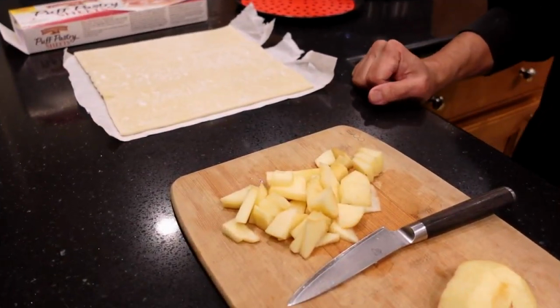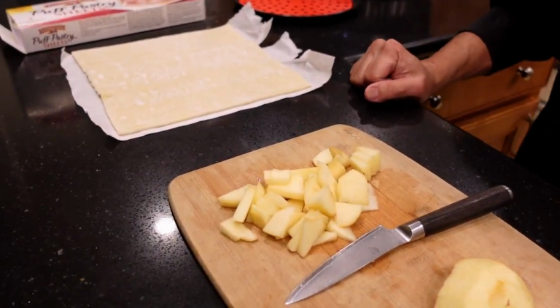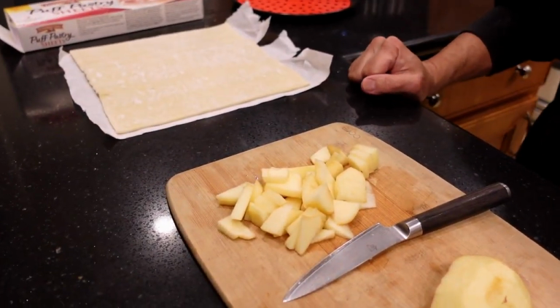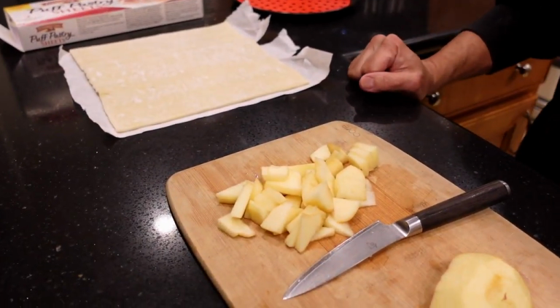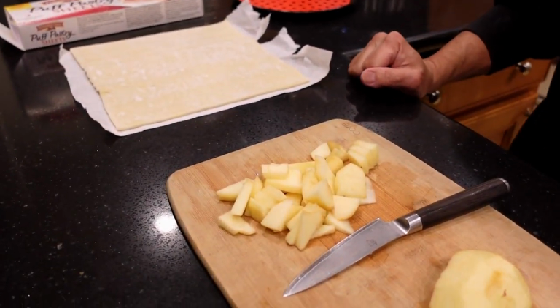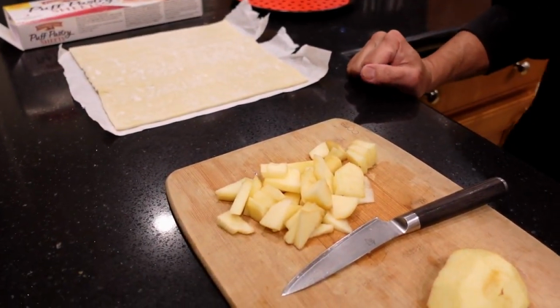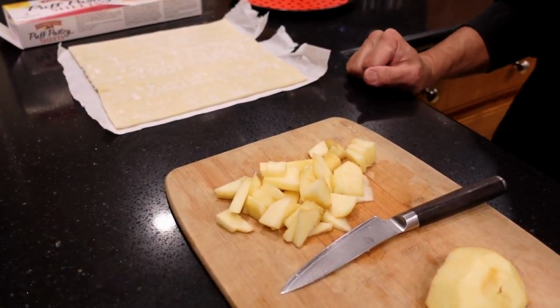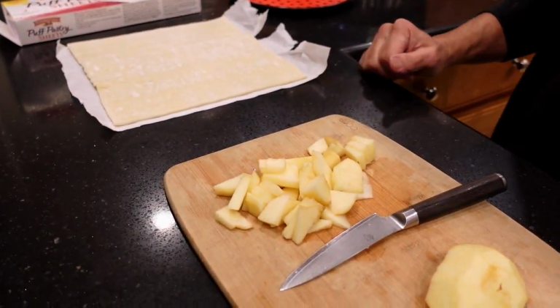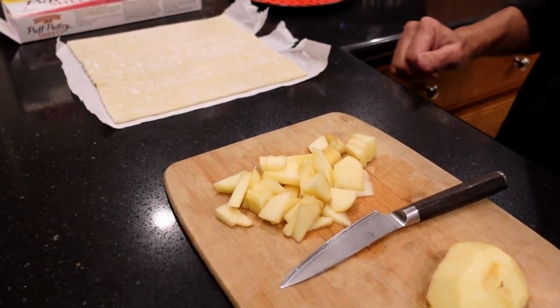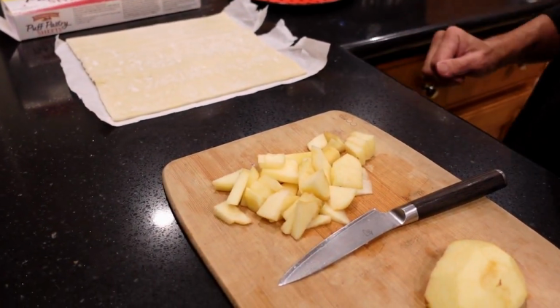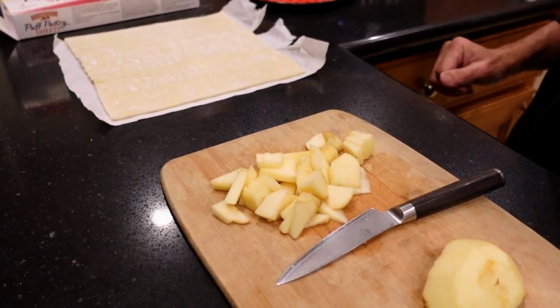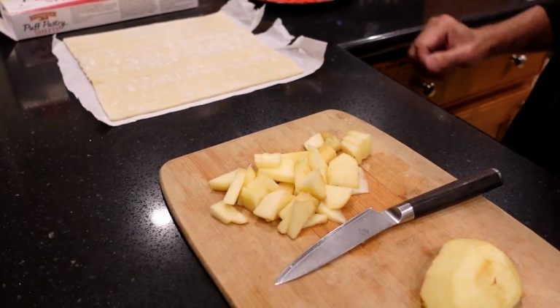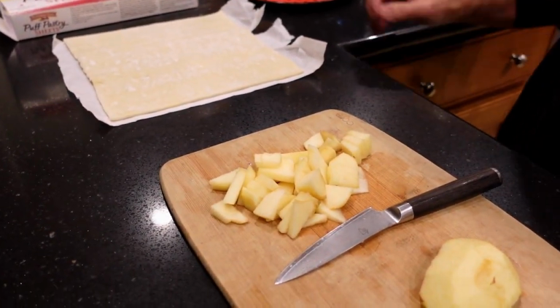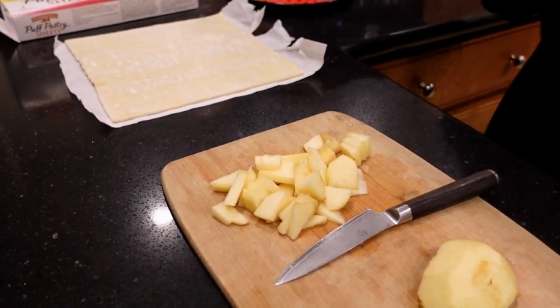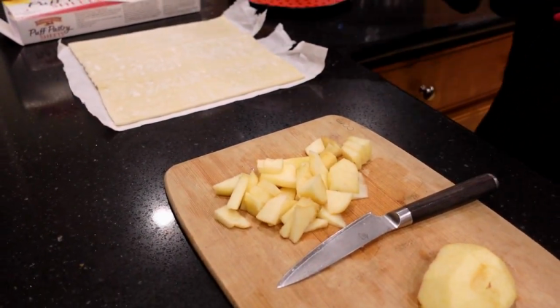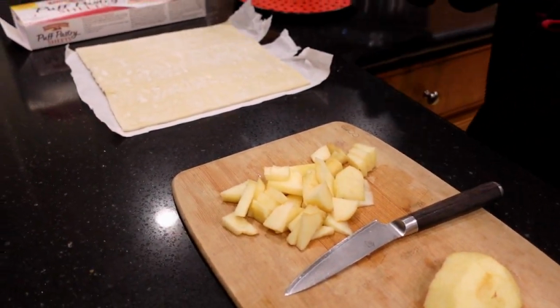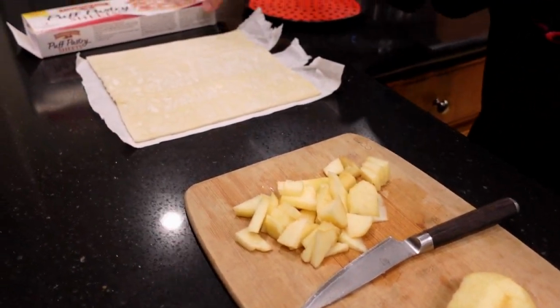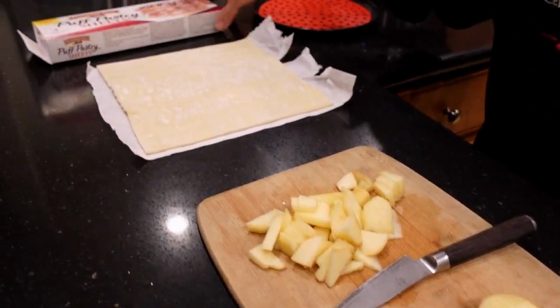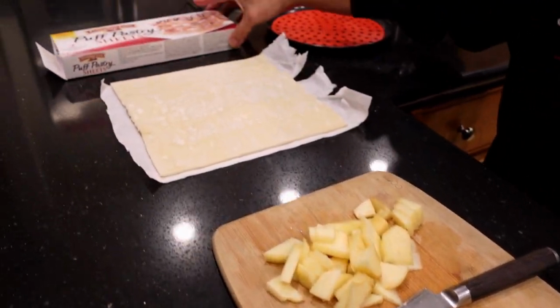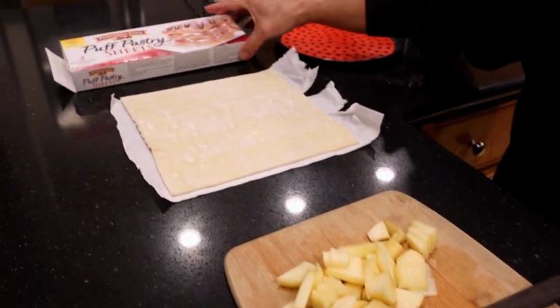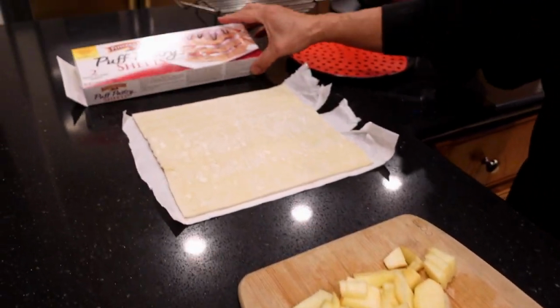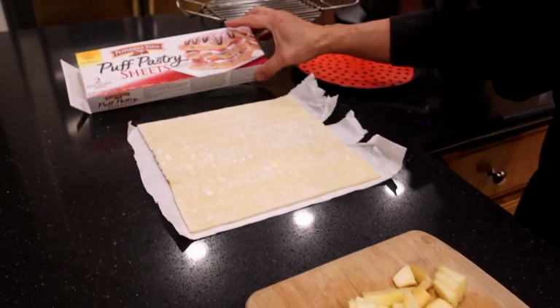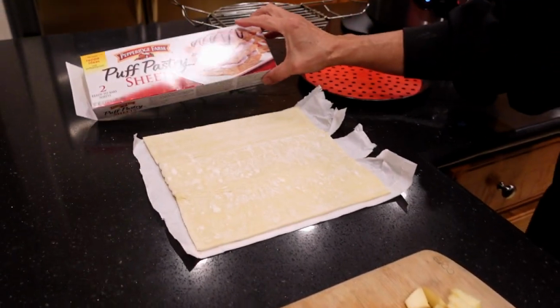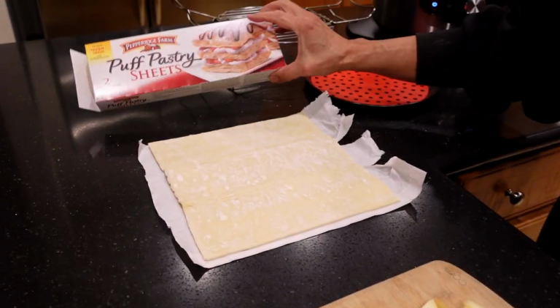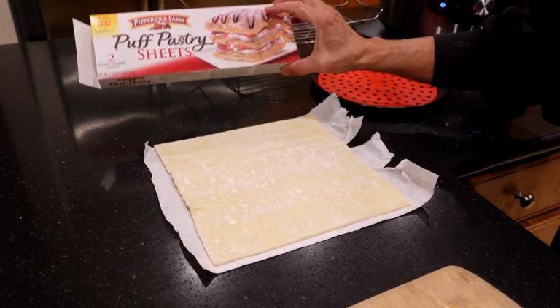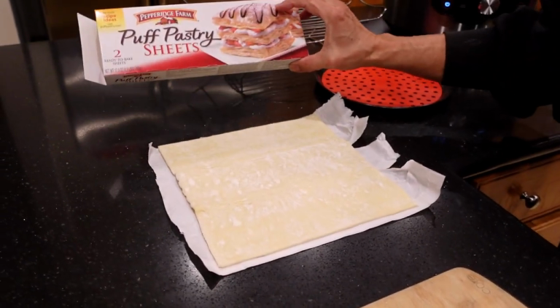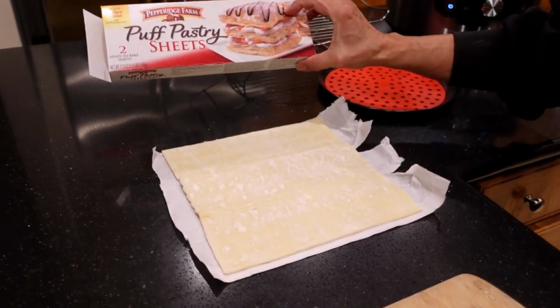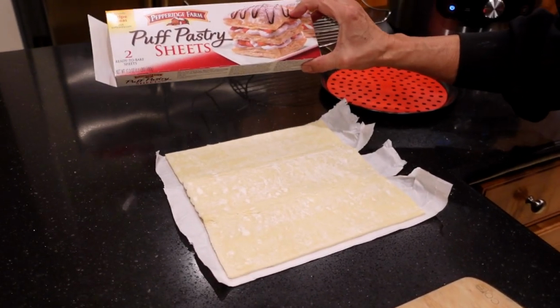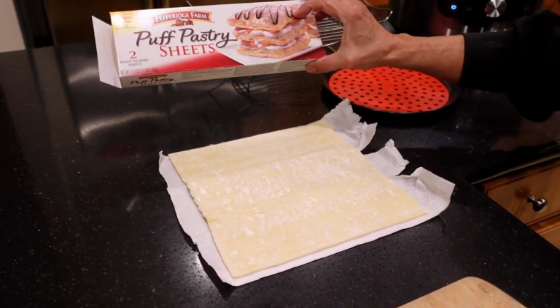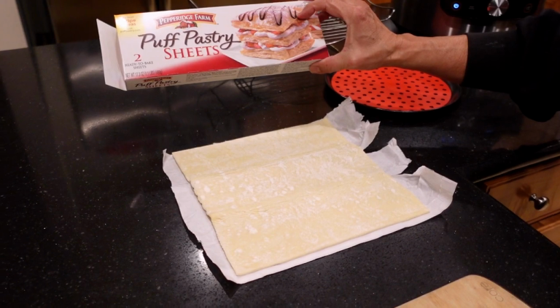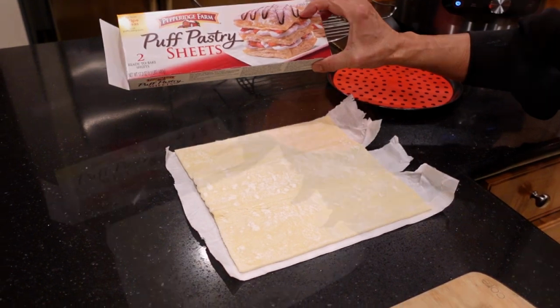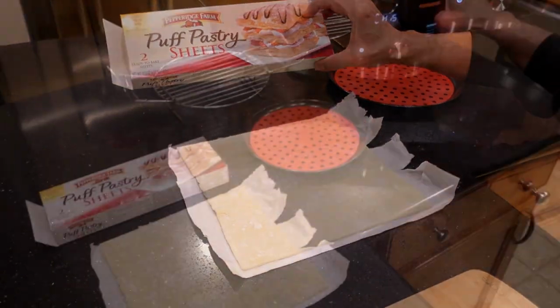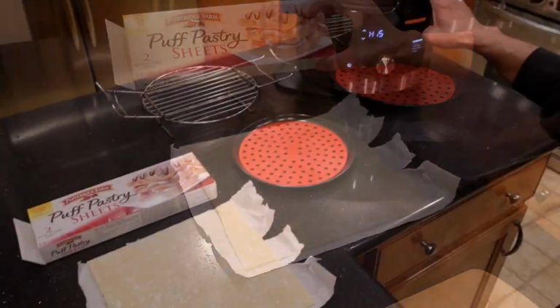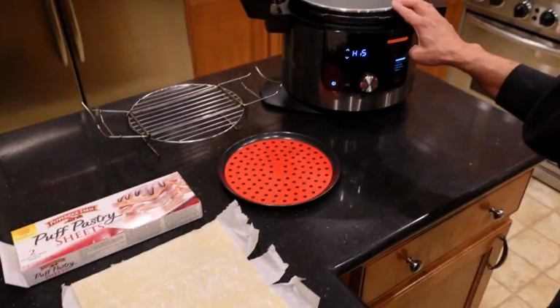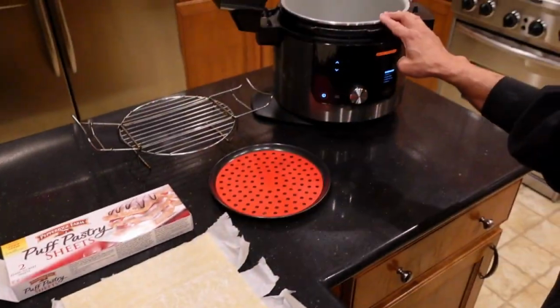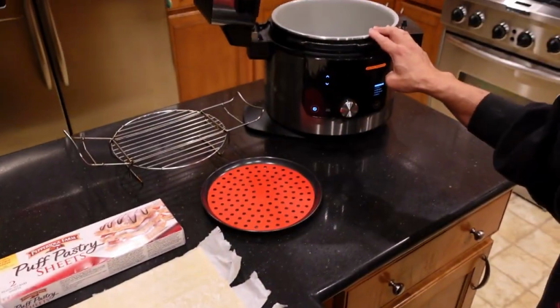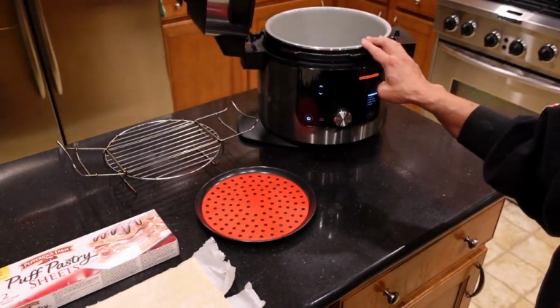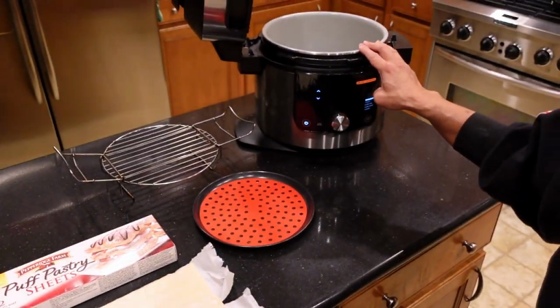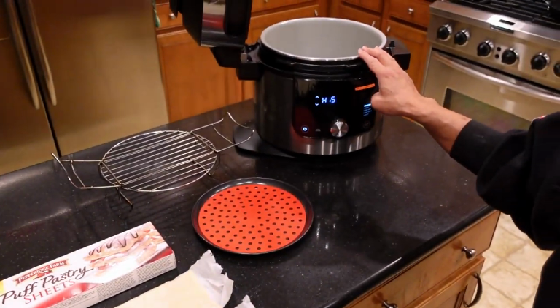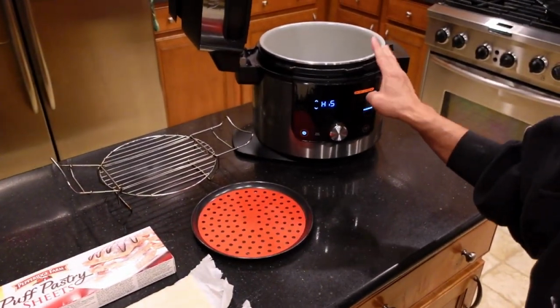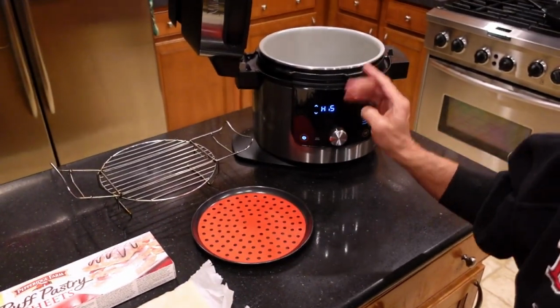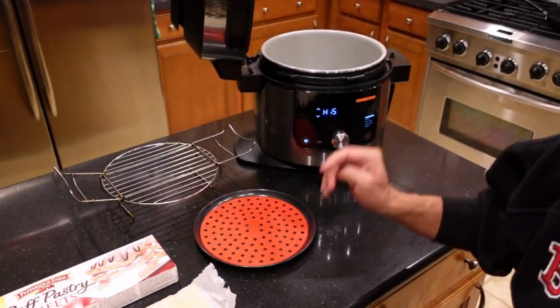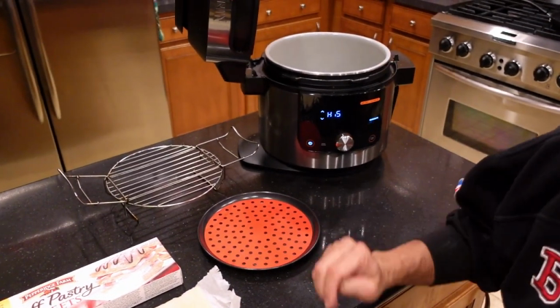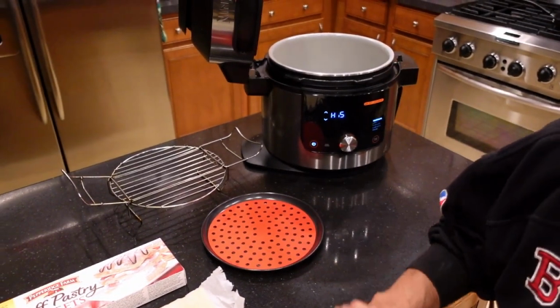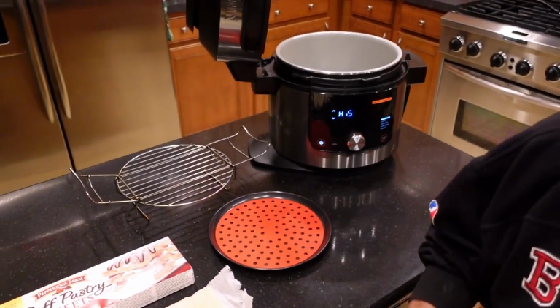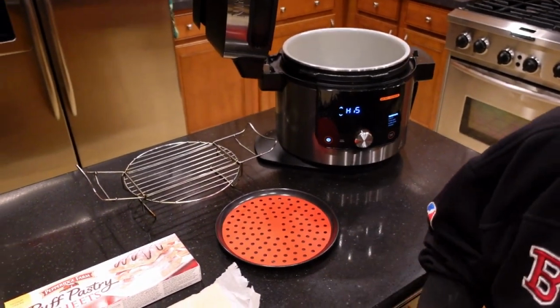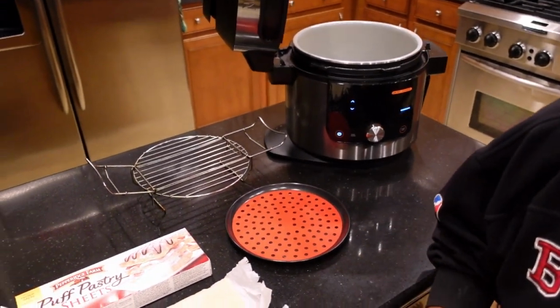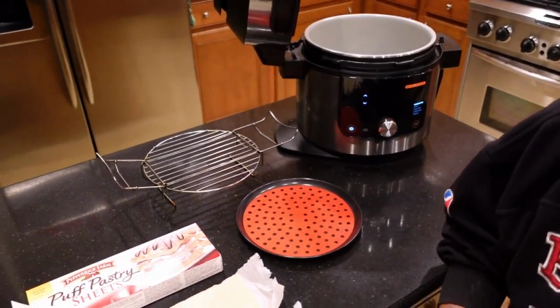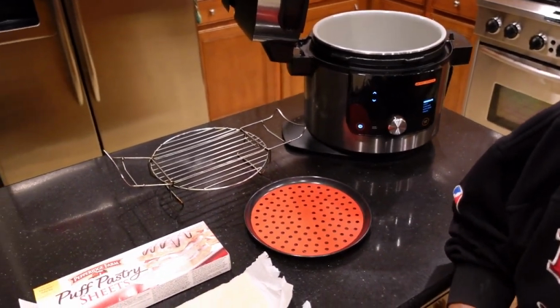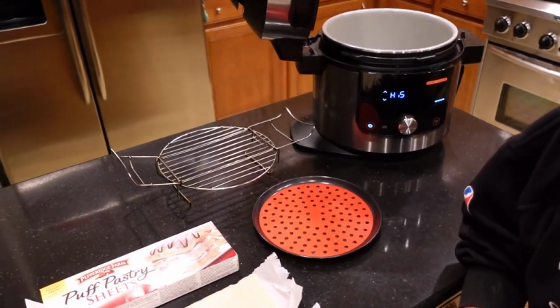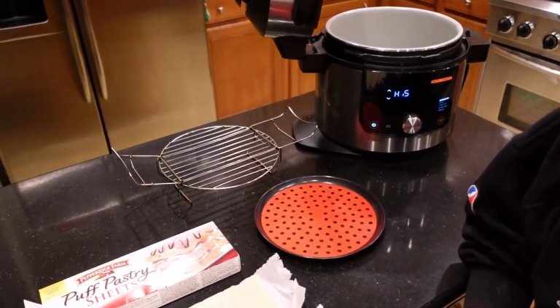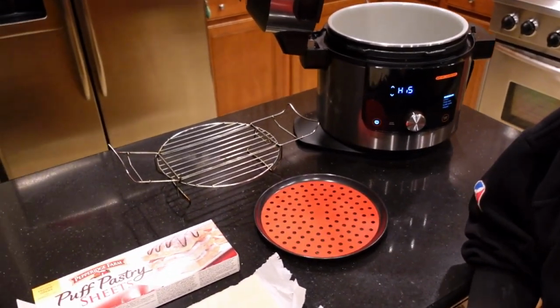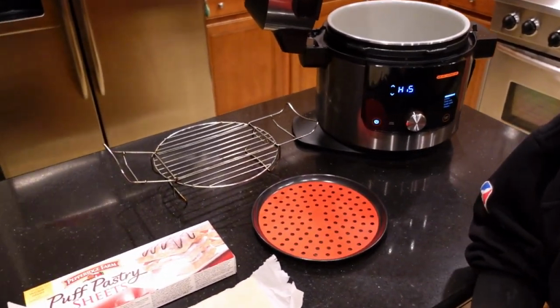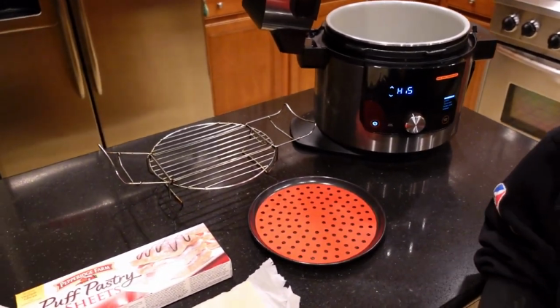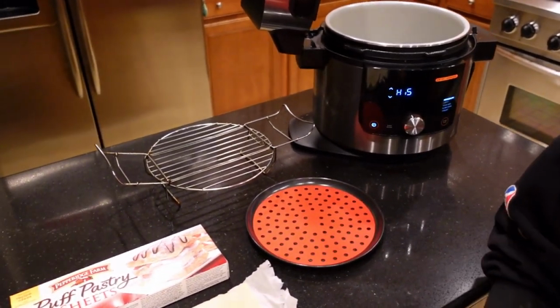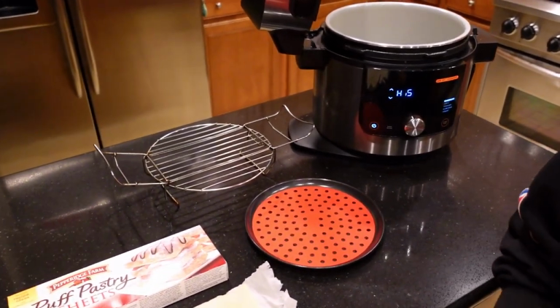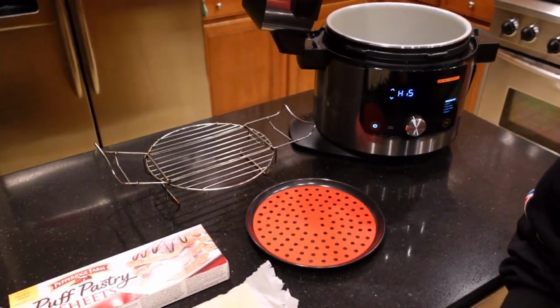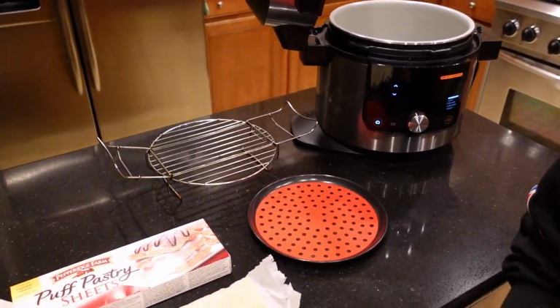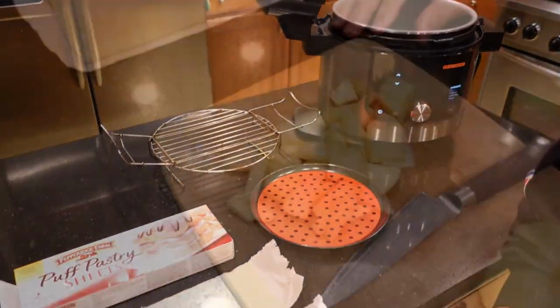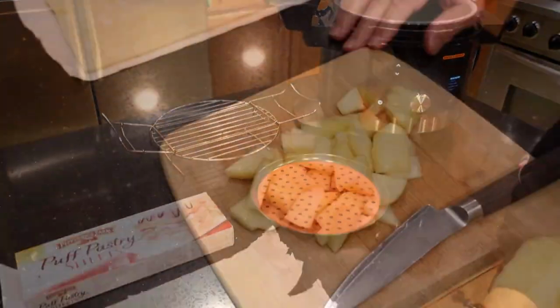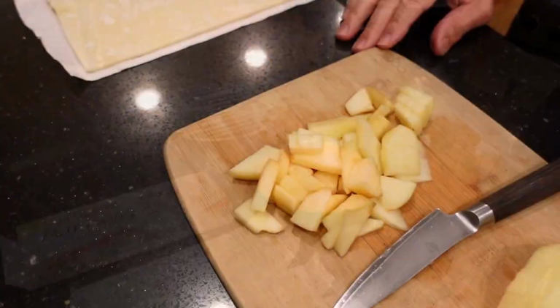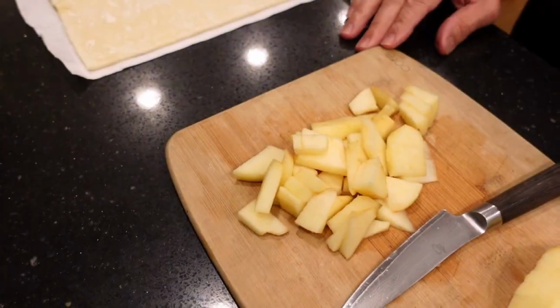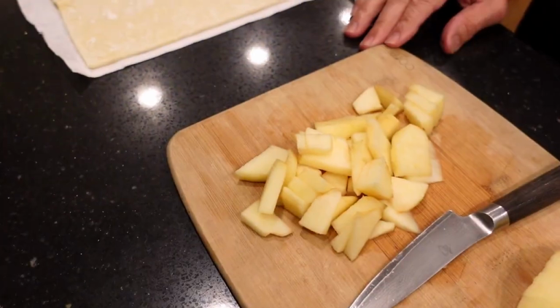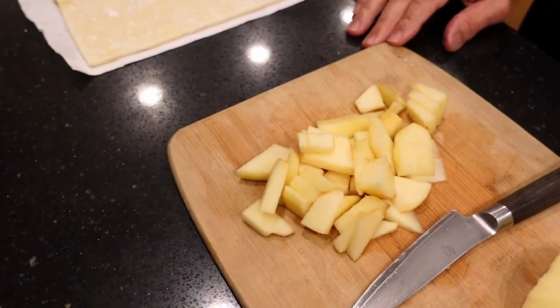Today we're going to make apple pies using pastry sheets and a Ninja Foodi. It's pretty simple — I'm going to try to bake it.